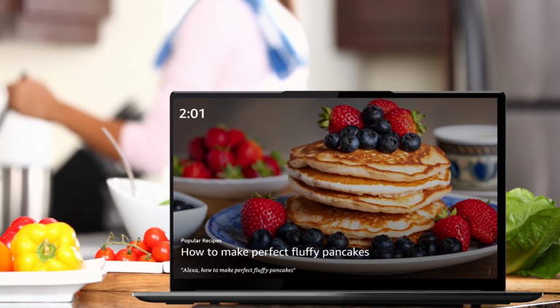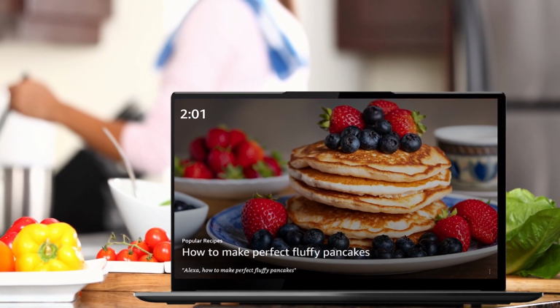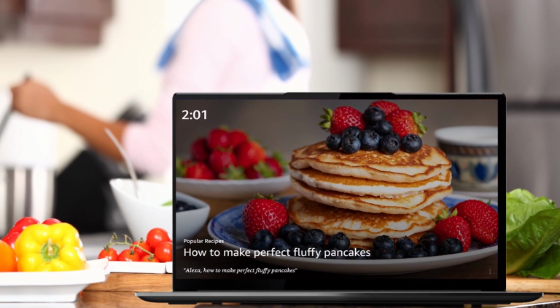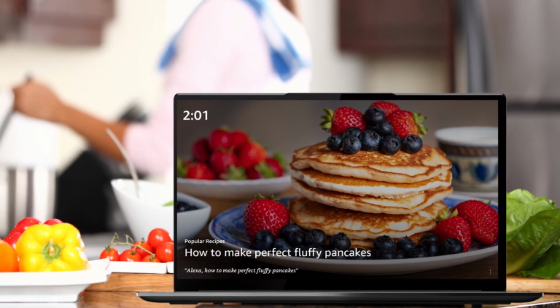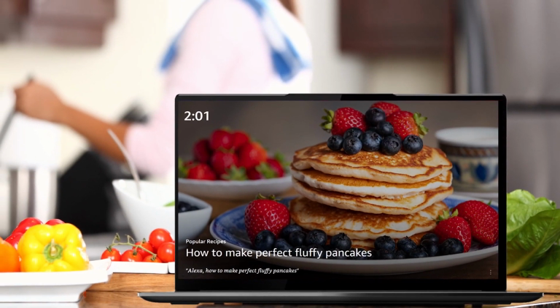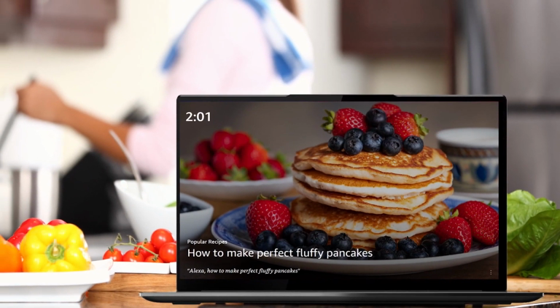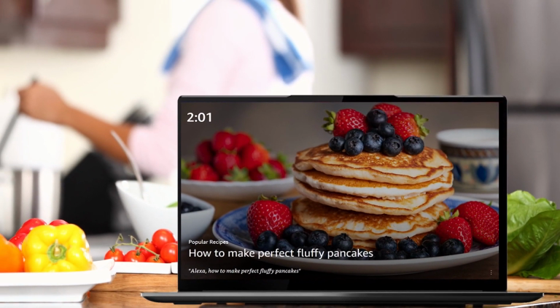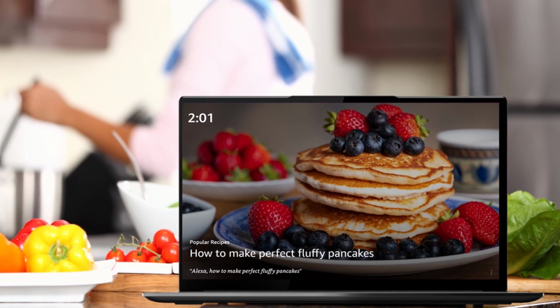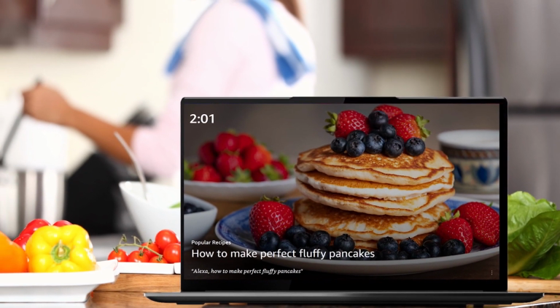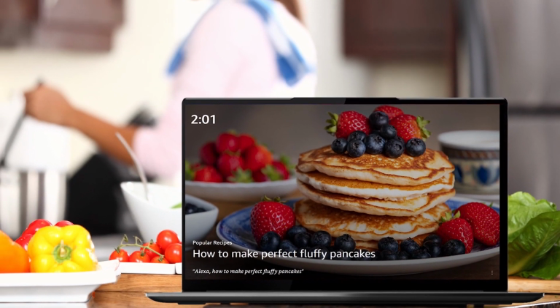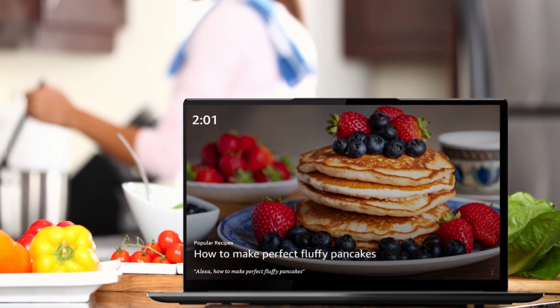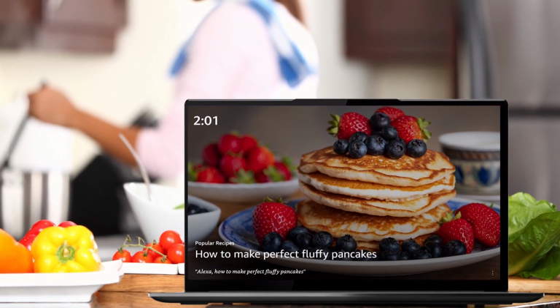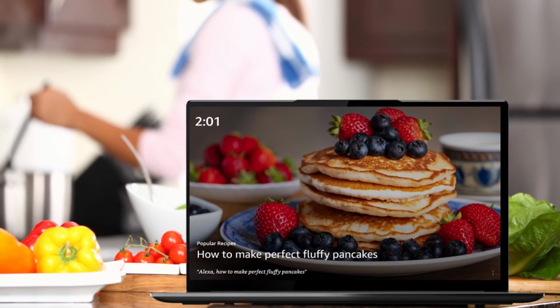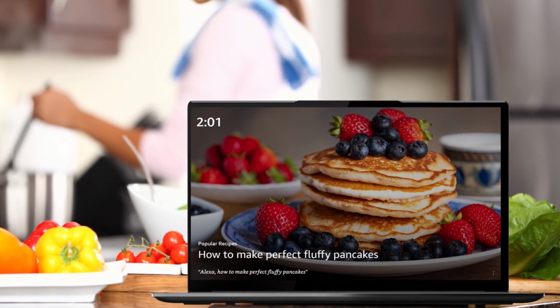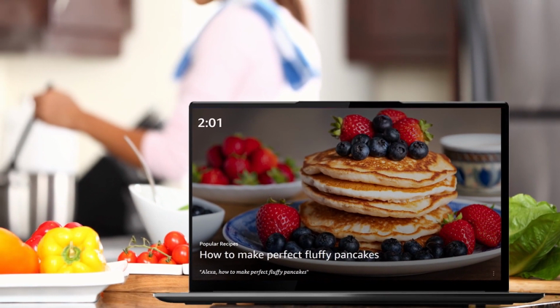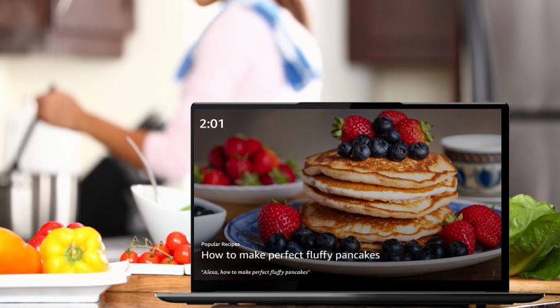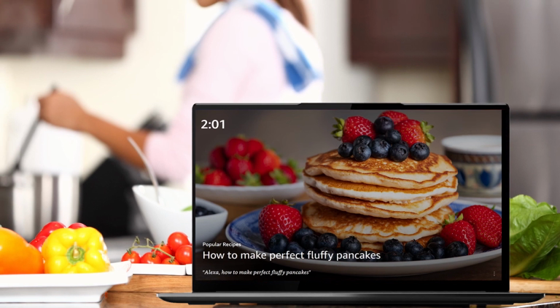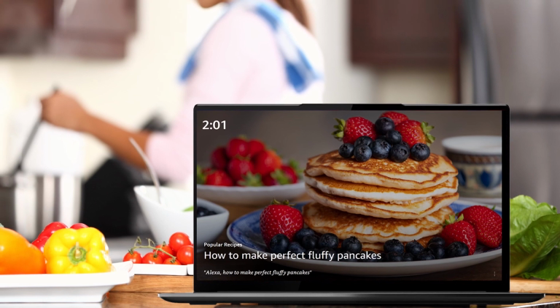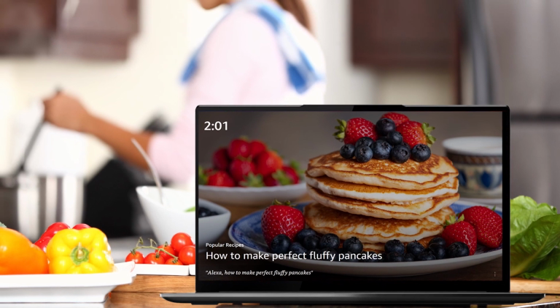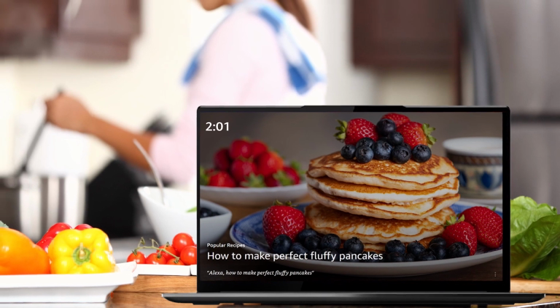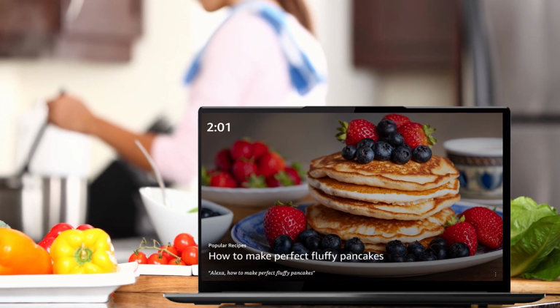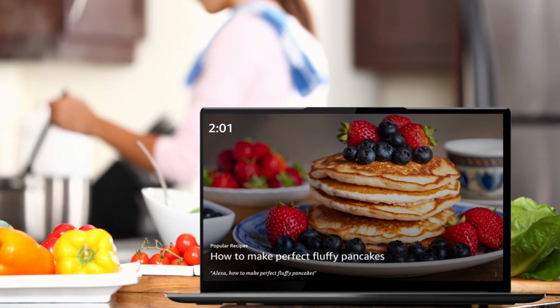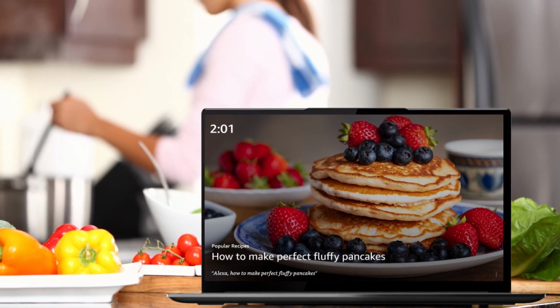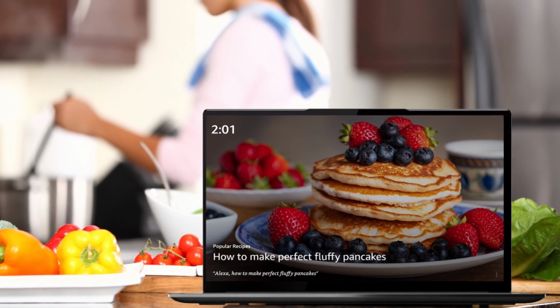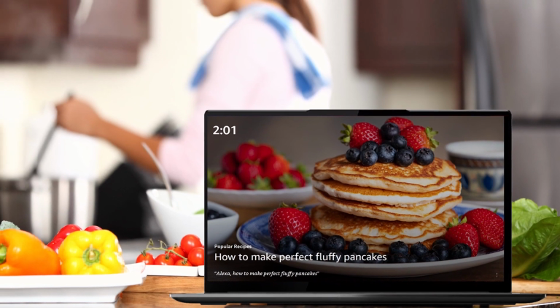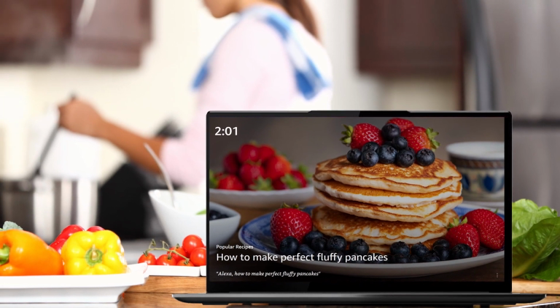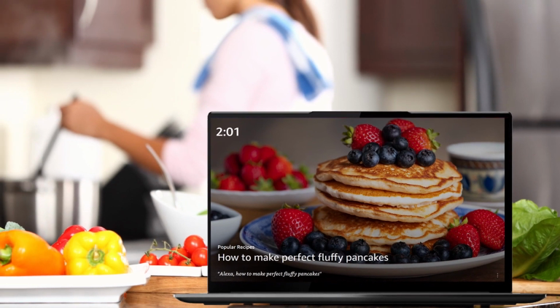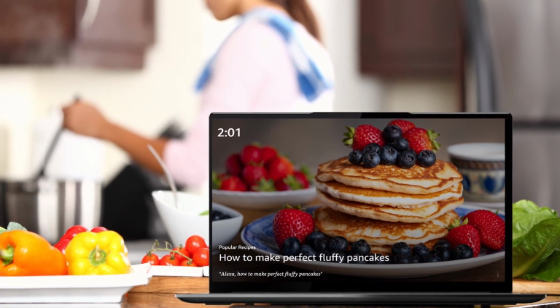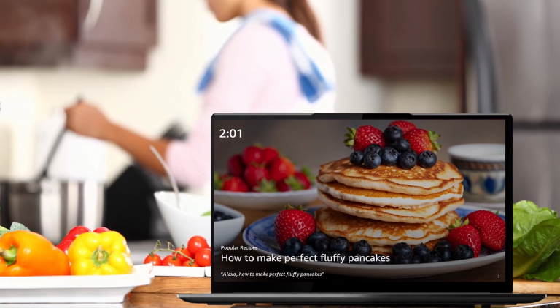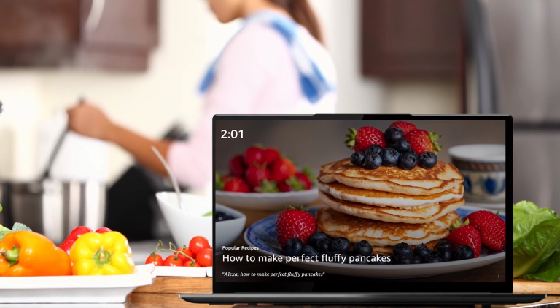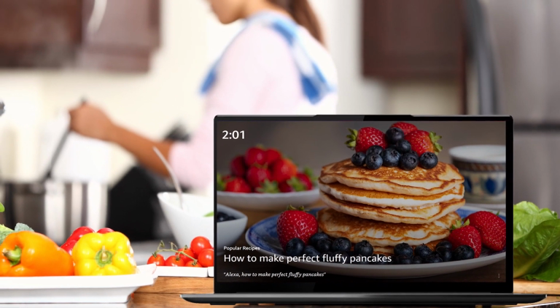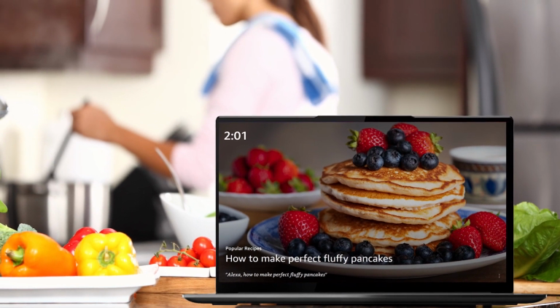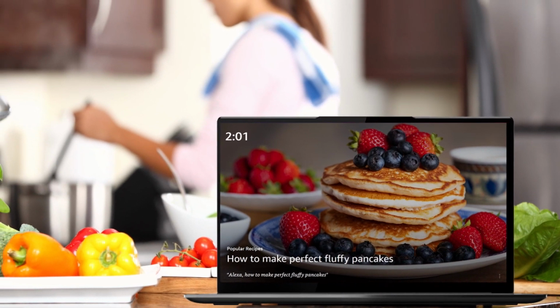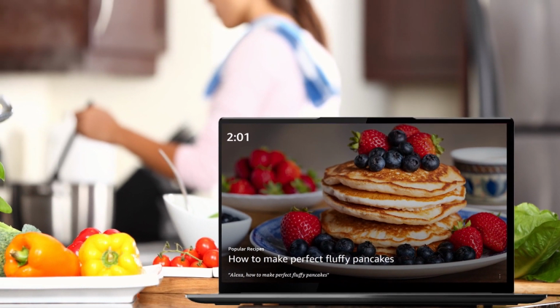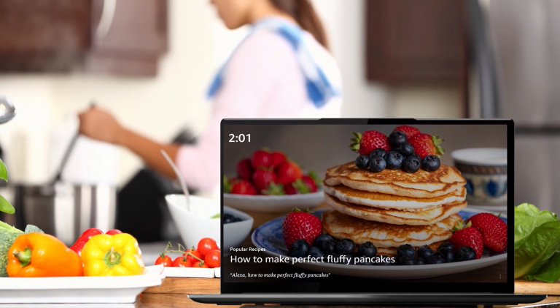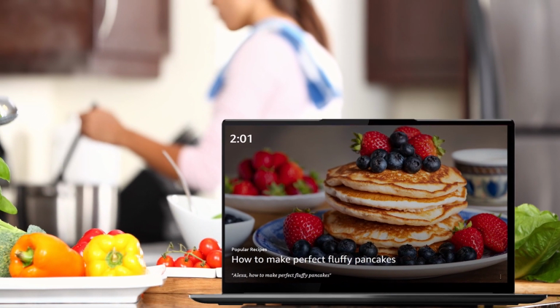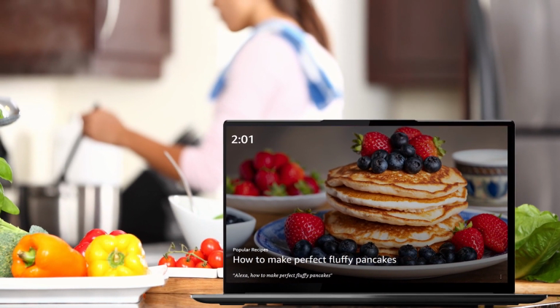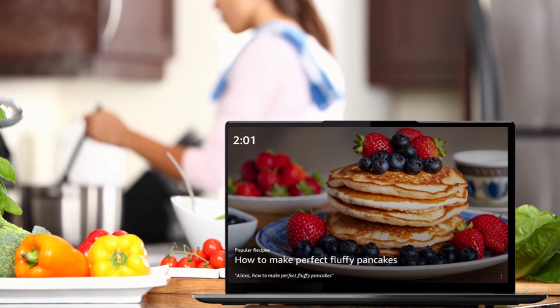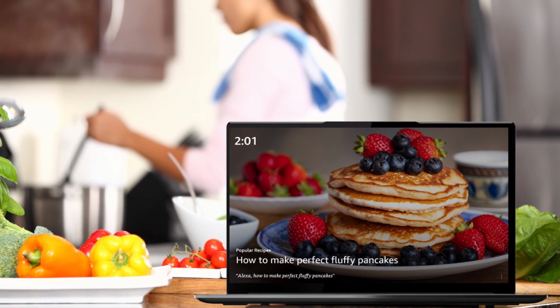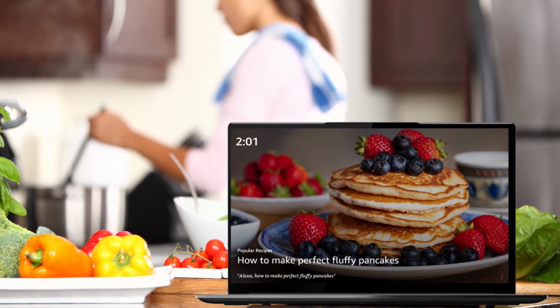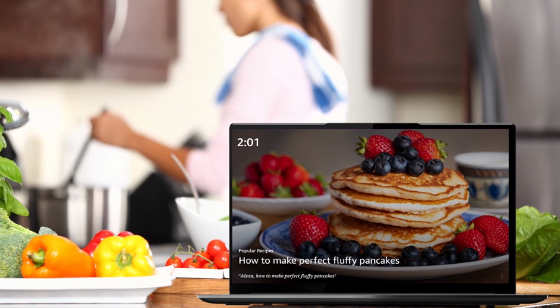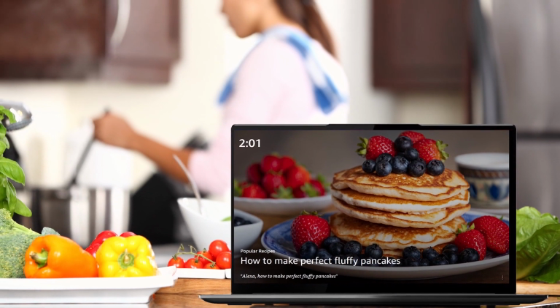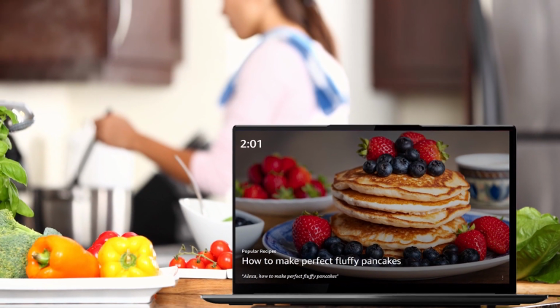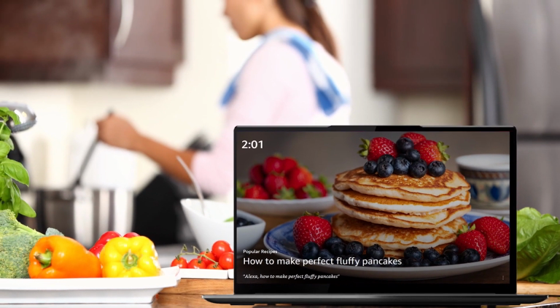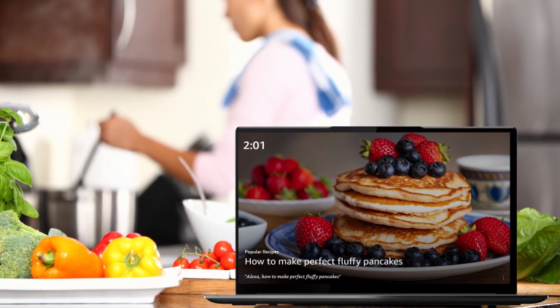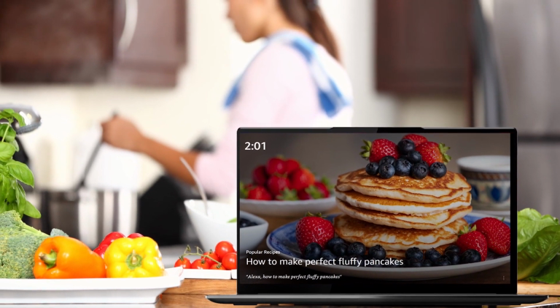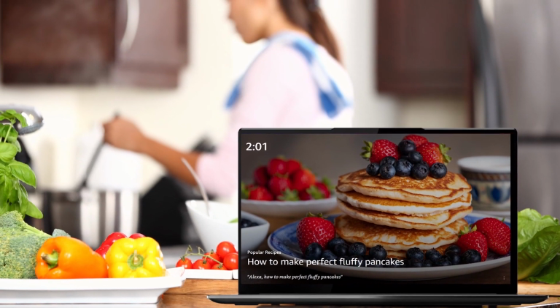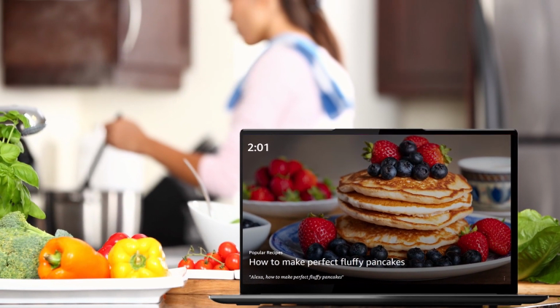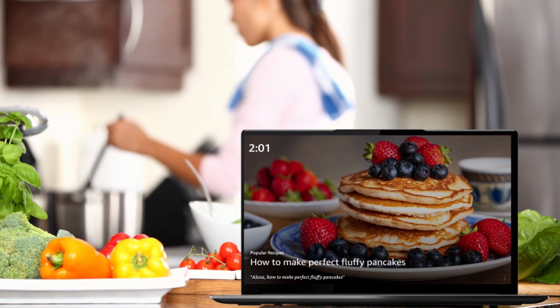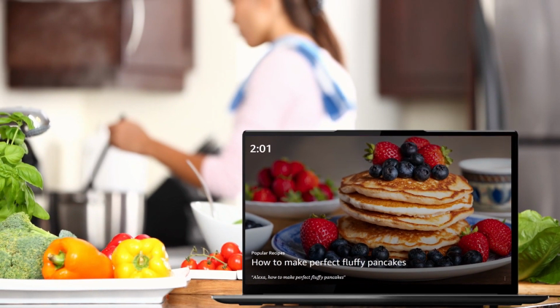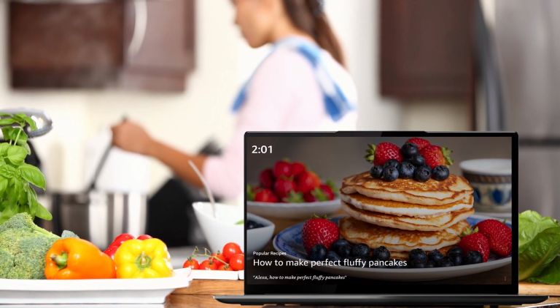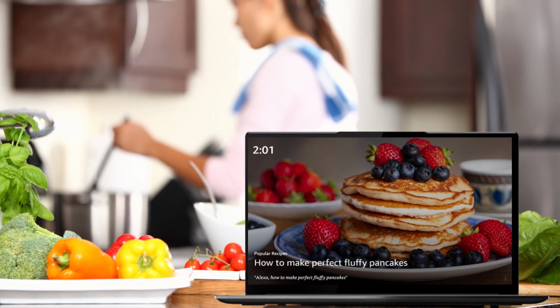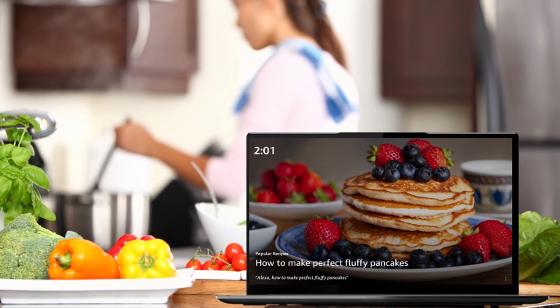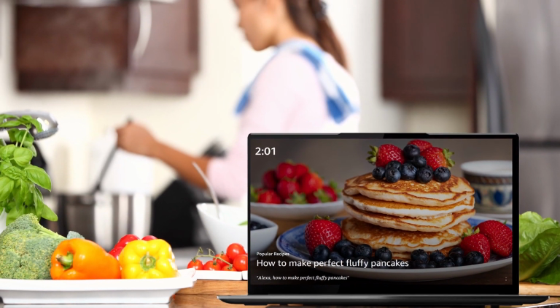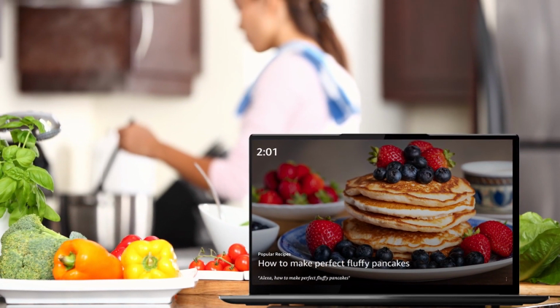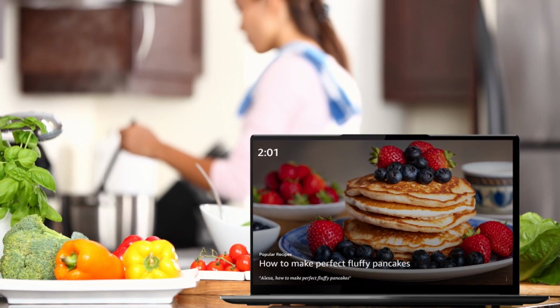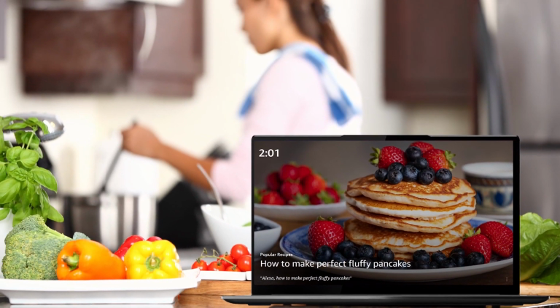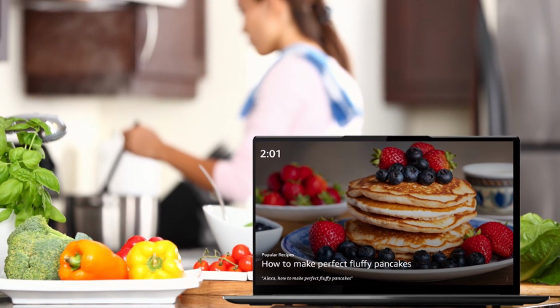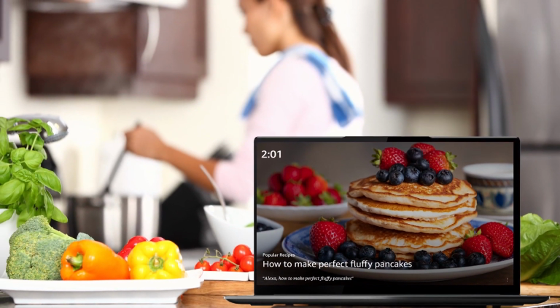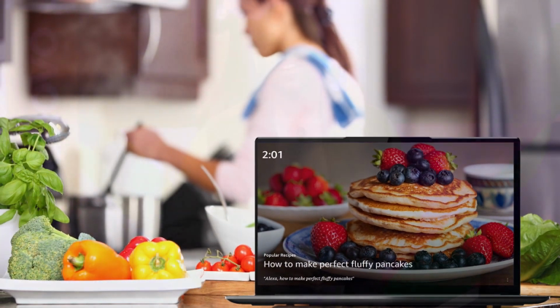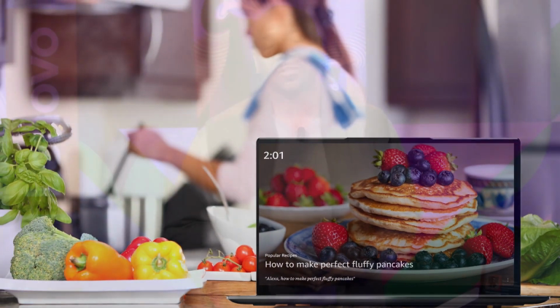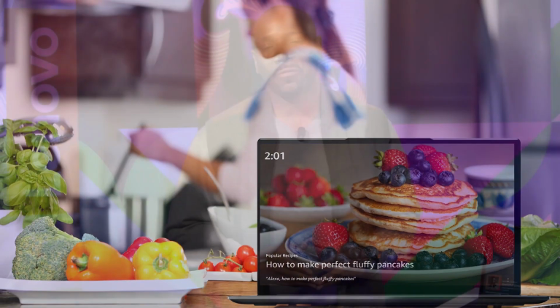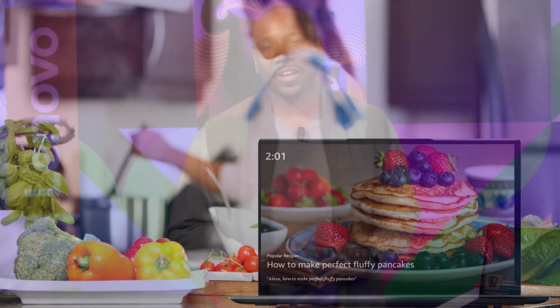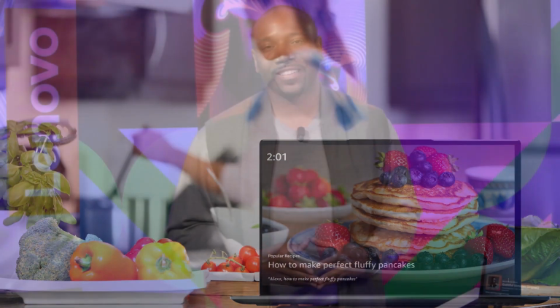Or maybe you're in the kitchen and you want to find a quick breakfast recipe to cook with your daughter on the family's Yoga All-in-One.